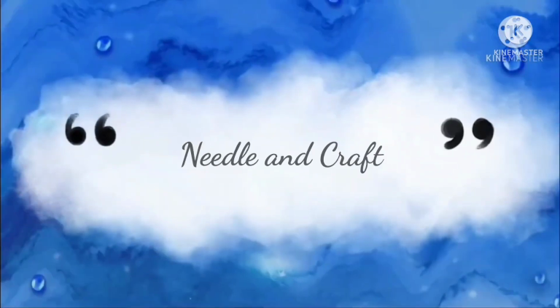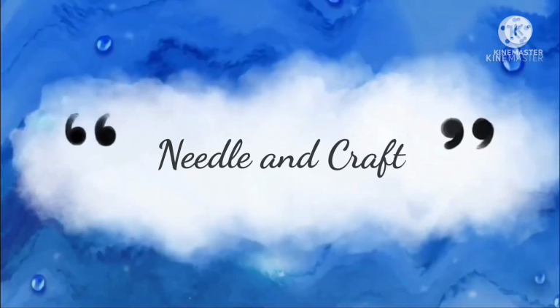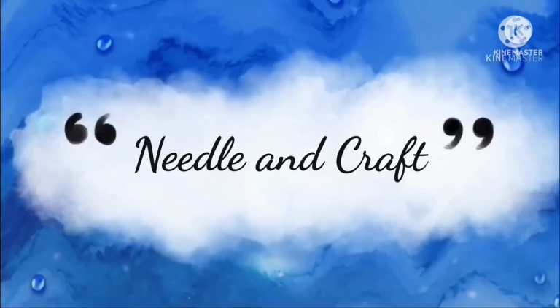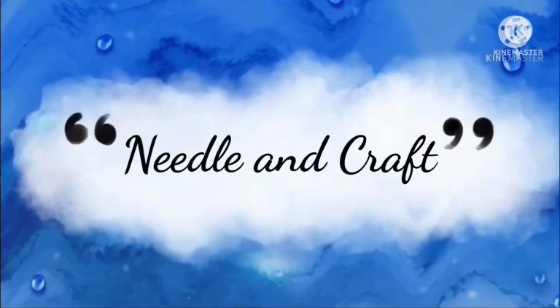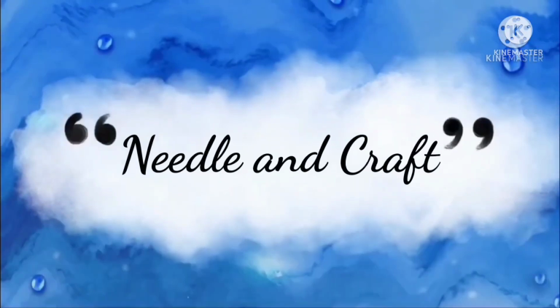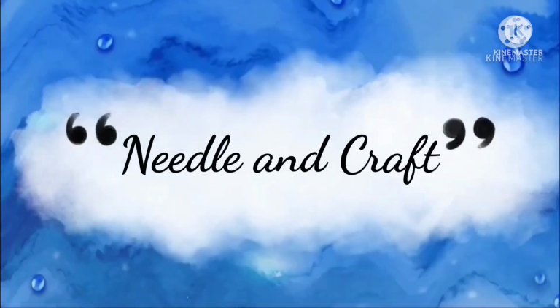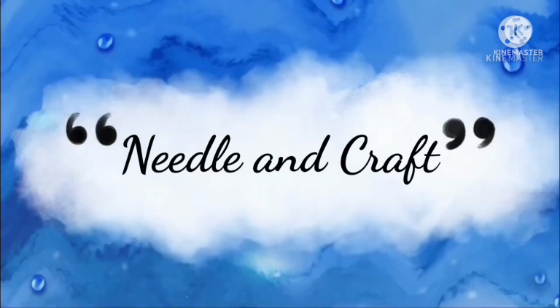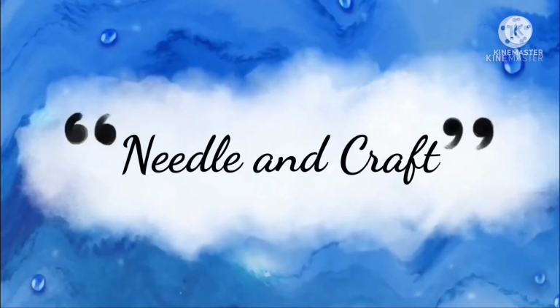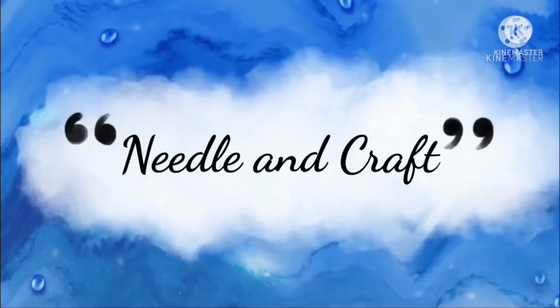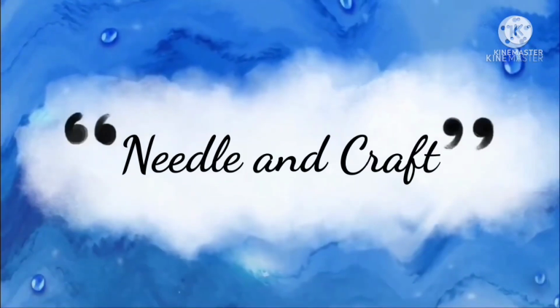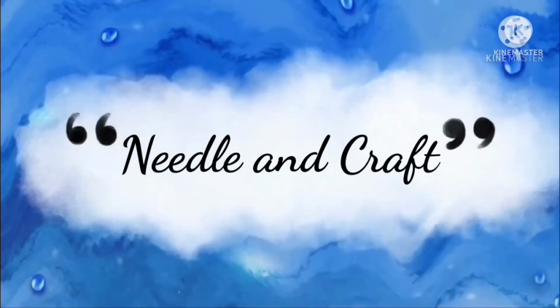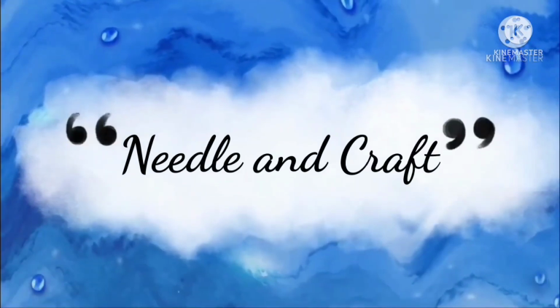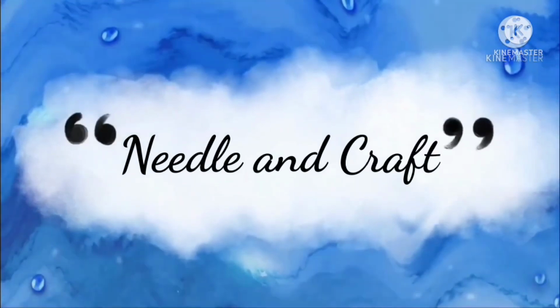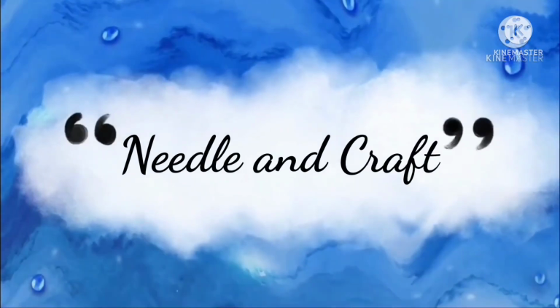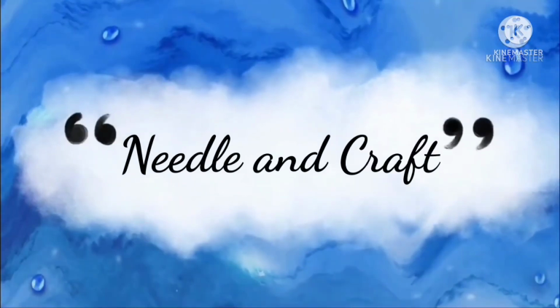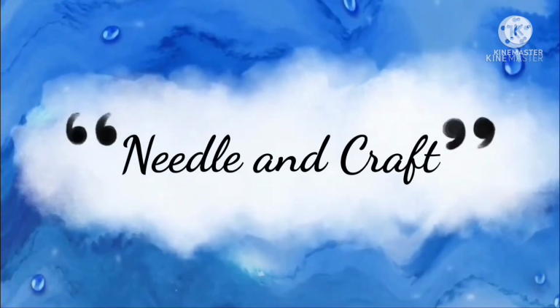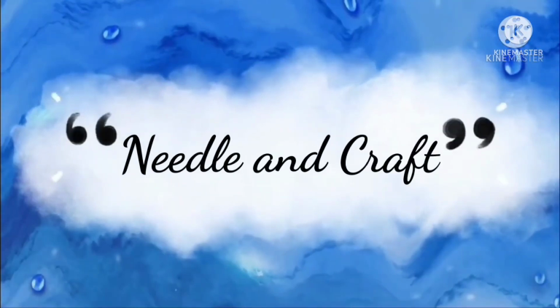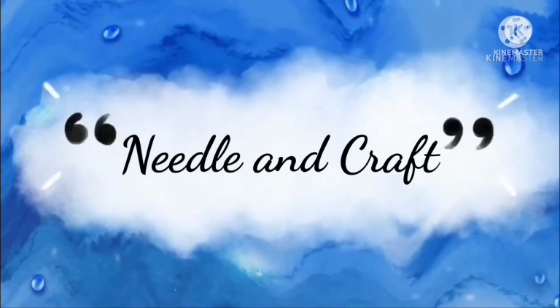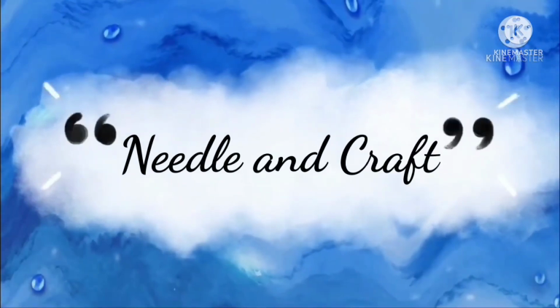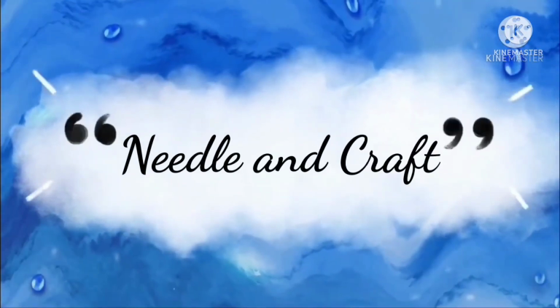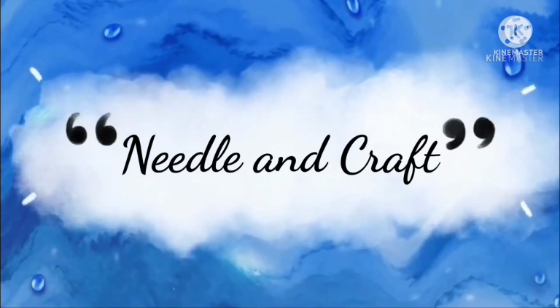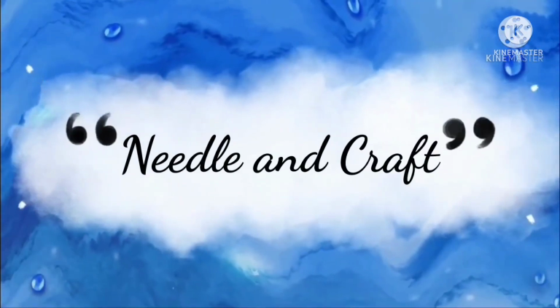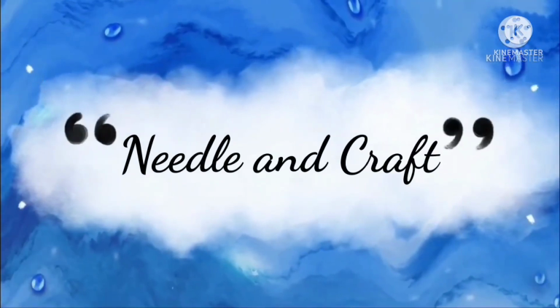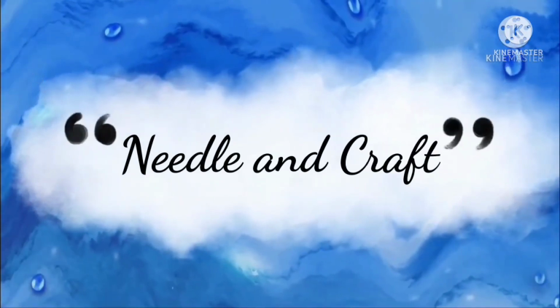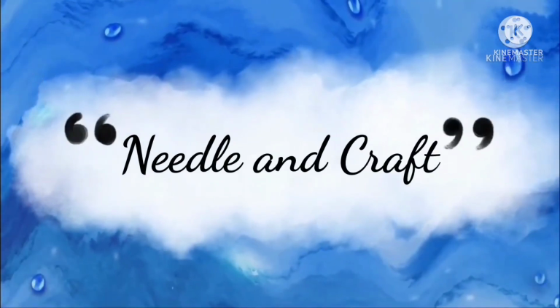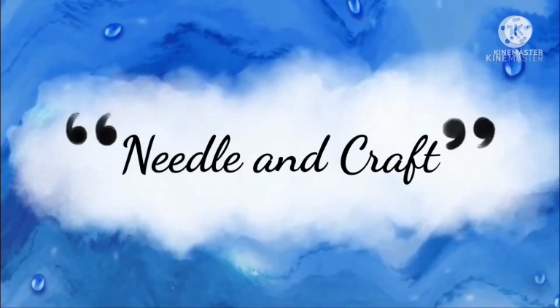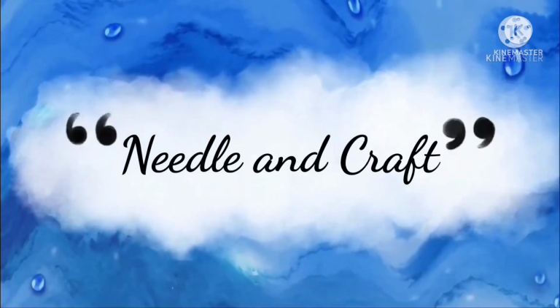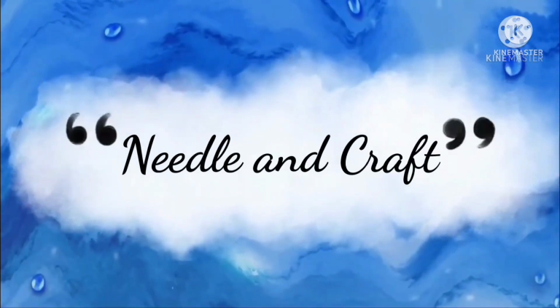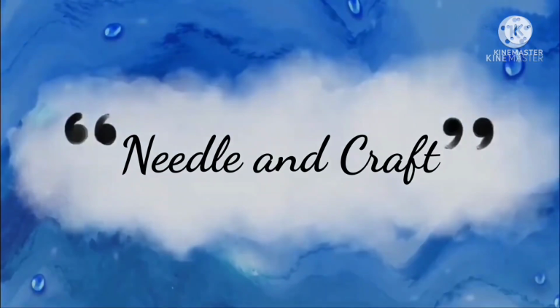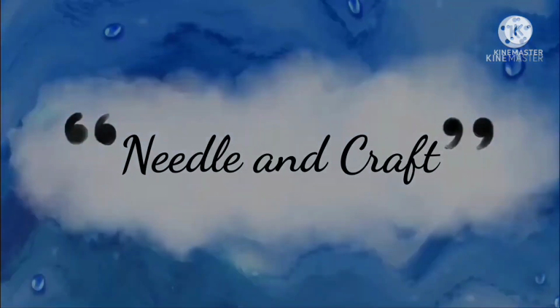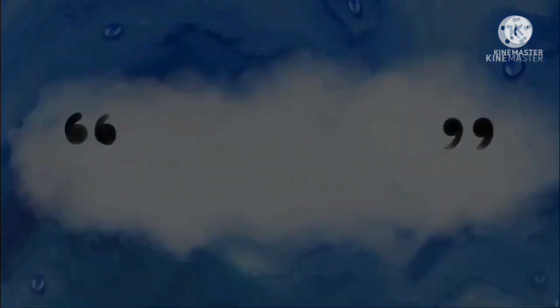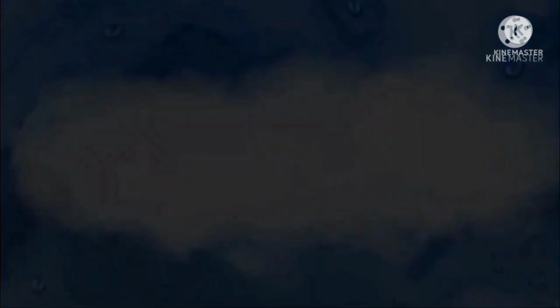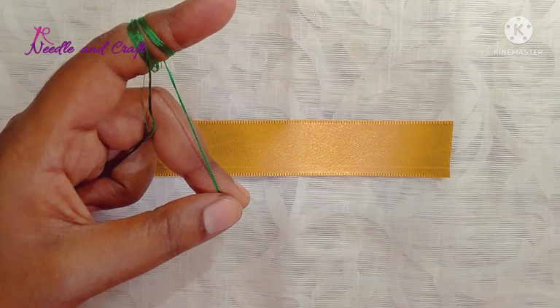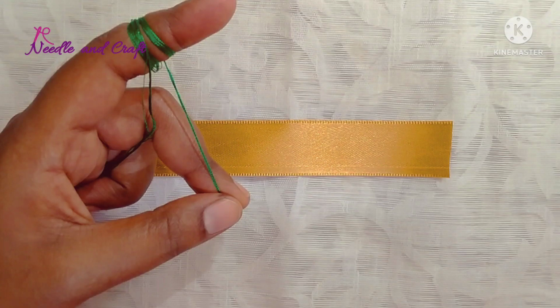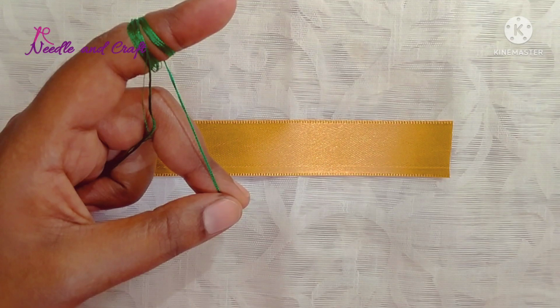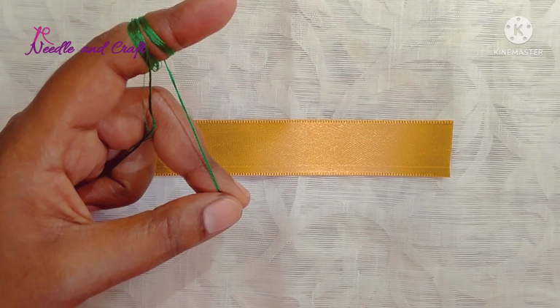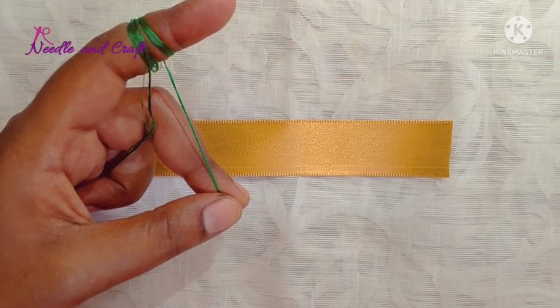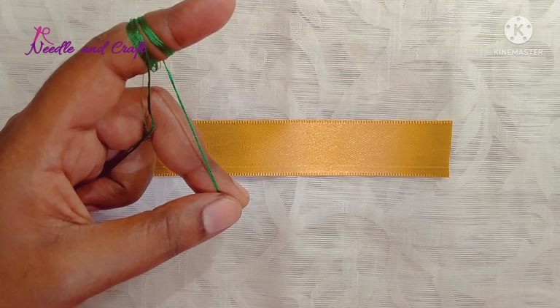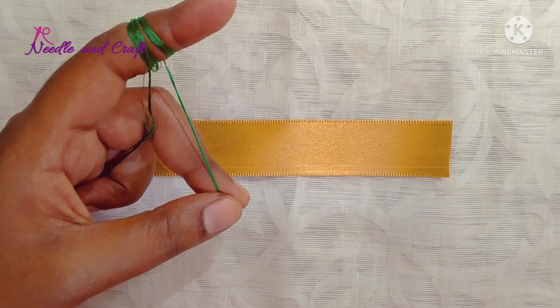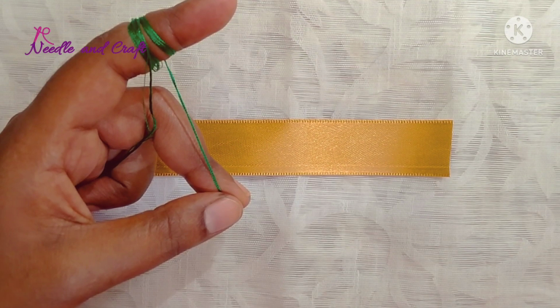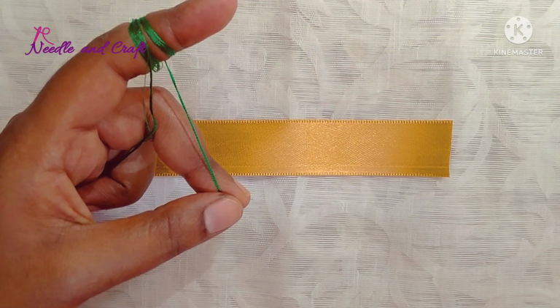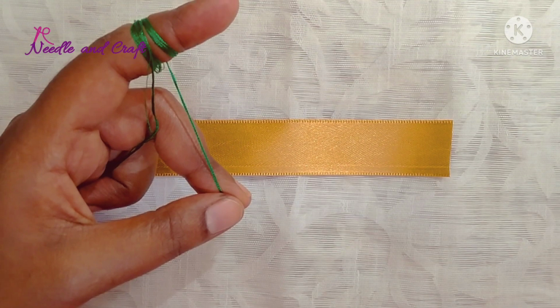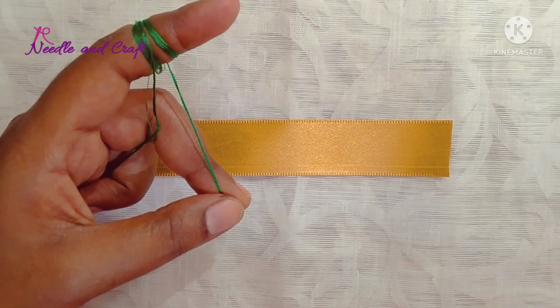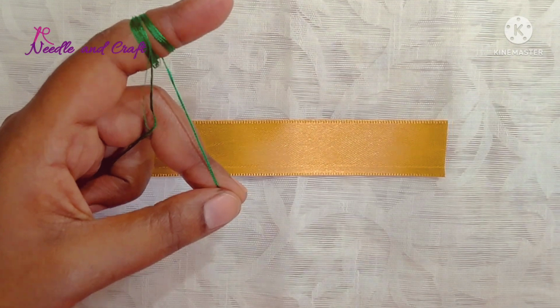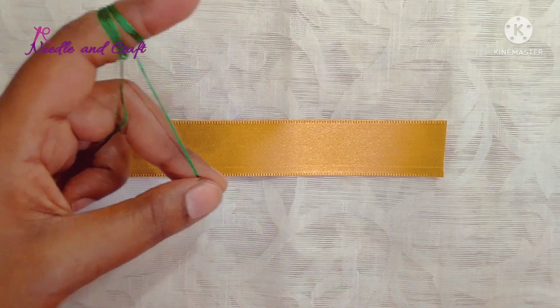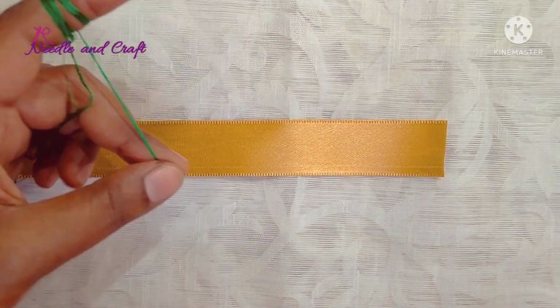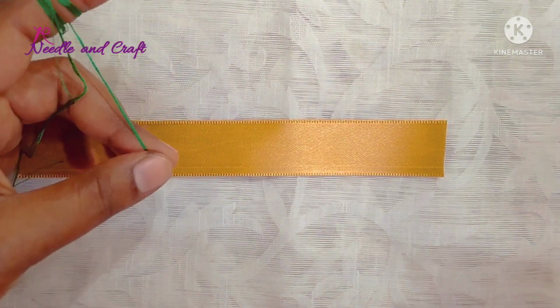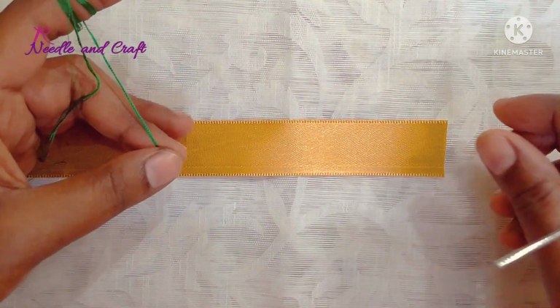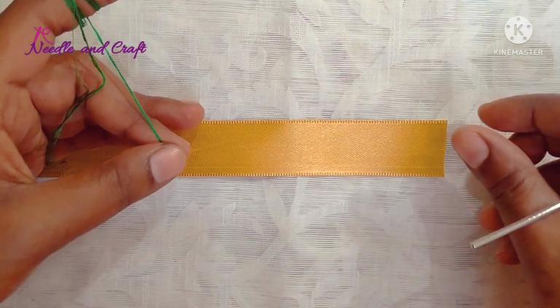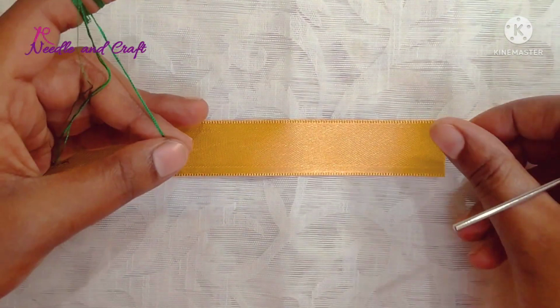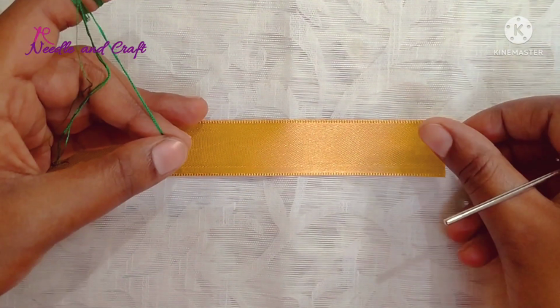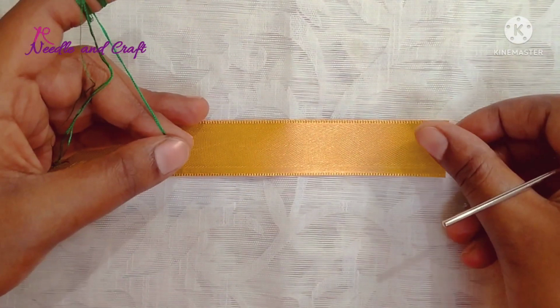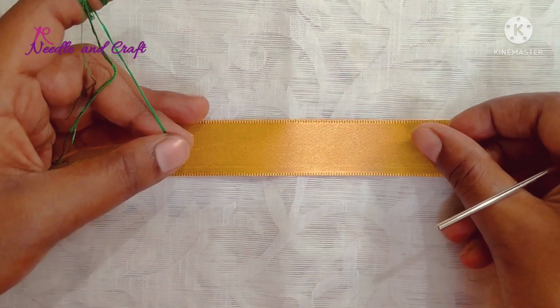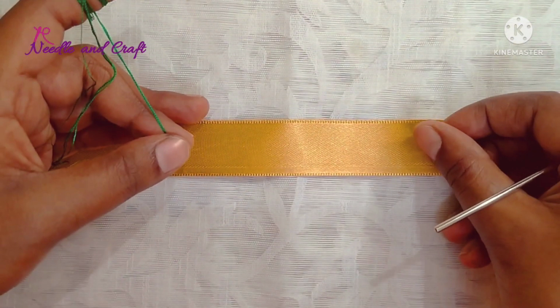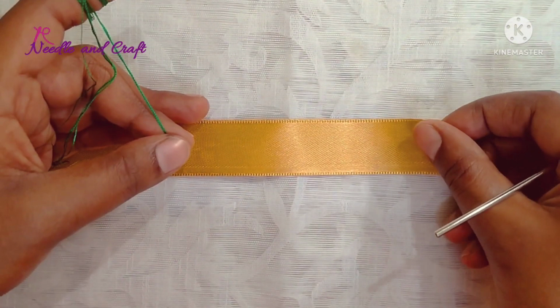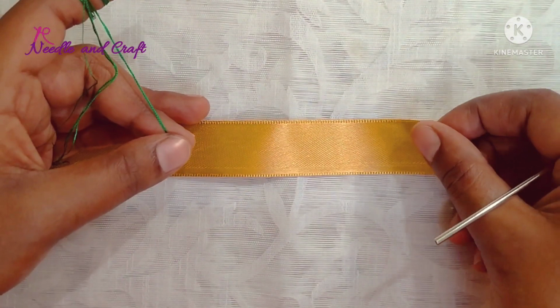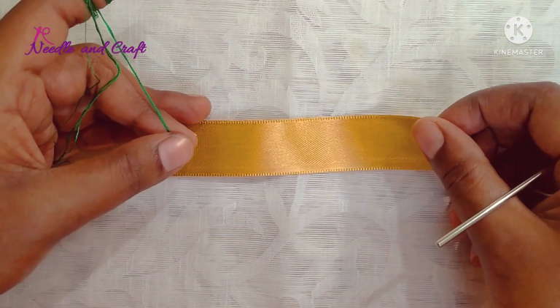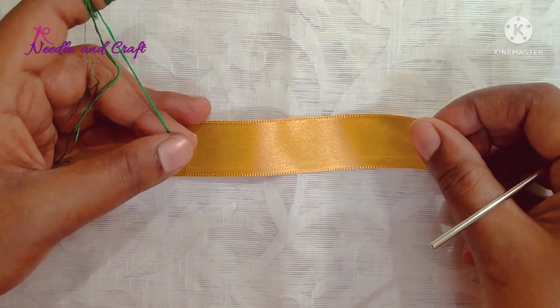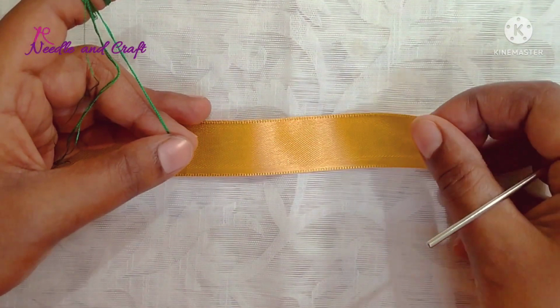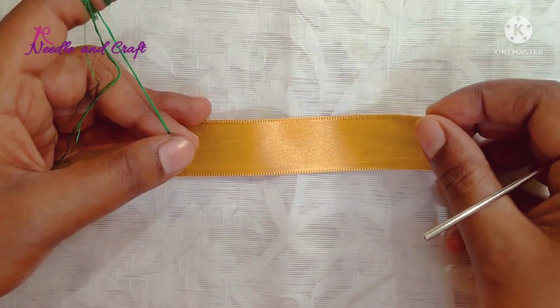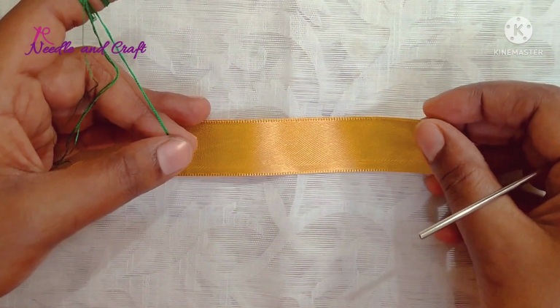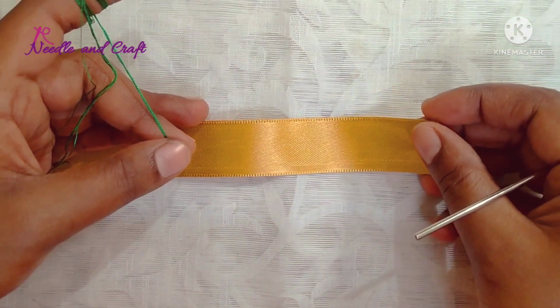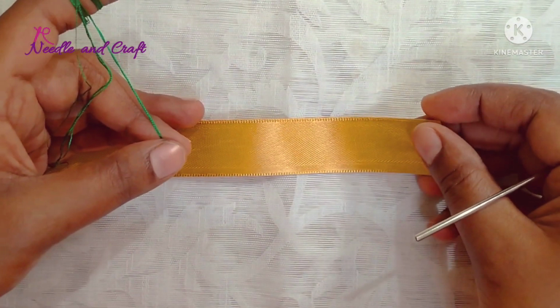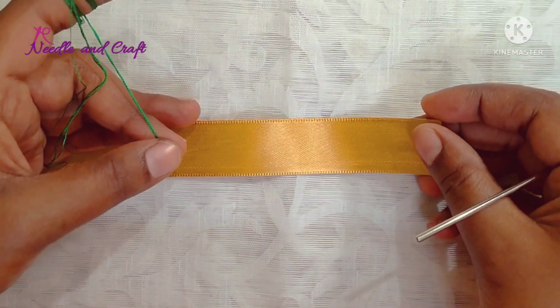Hello everyone, welcome back to Needle and Craft. In this video, we are working on a simple and different border design.